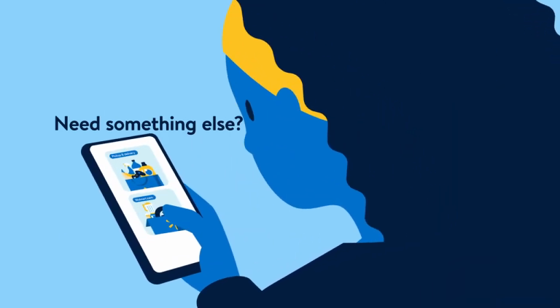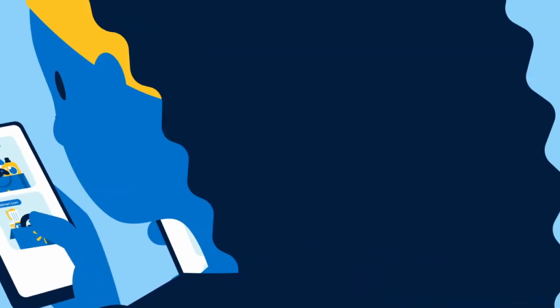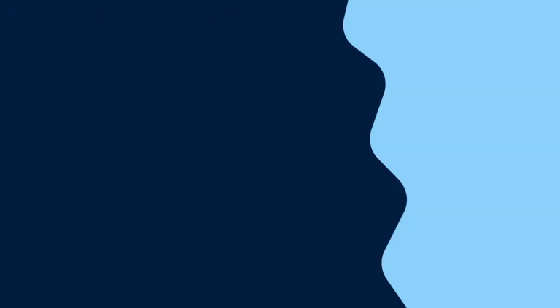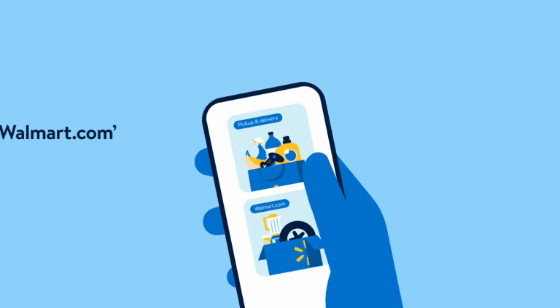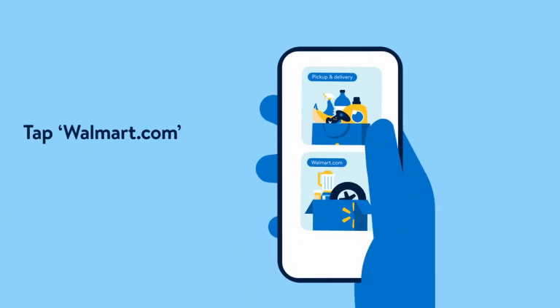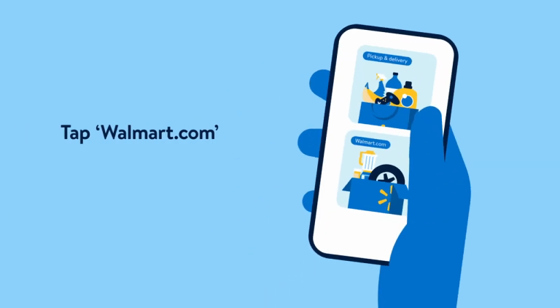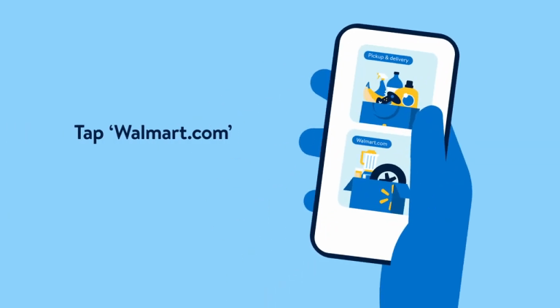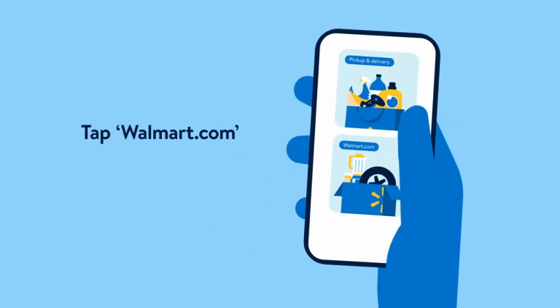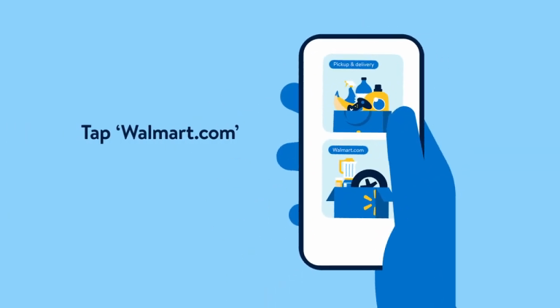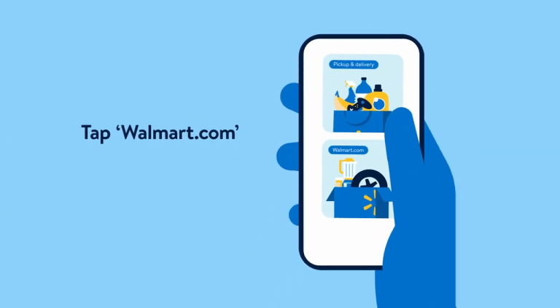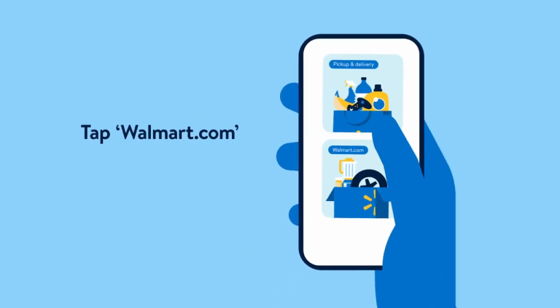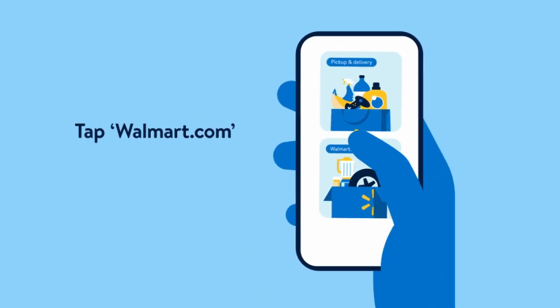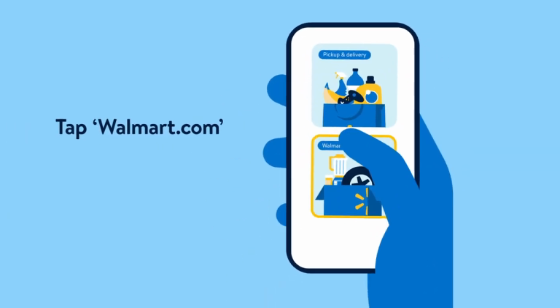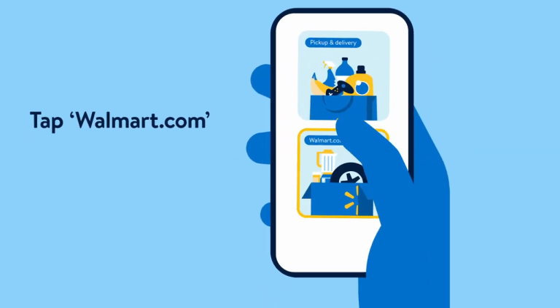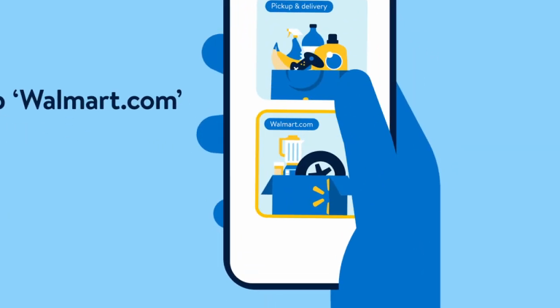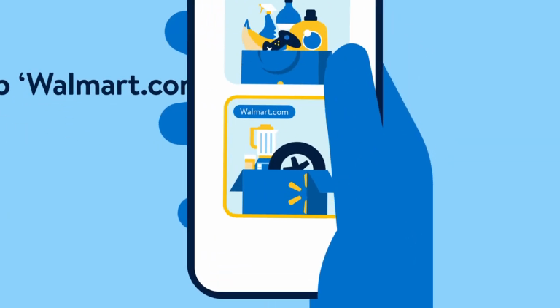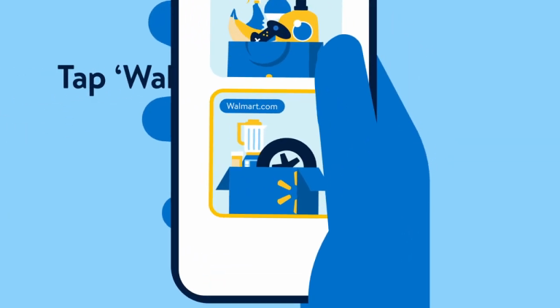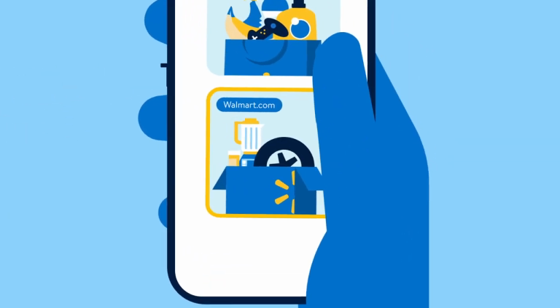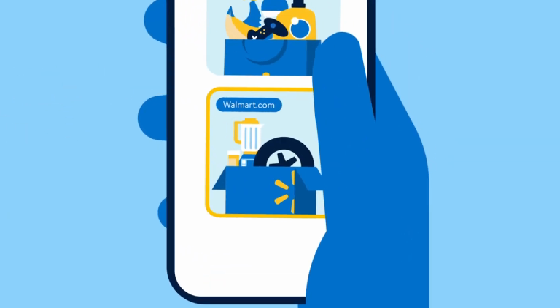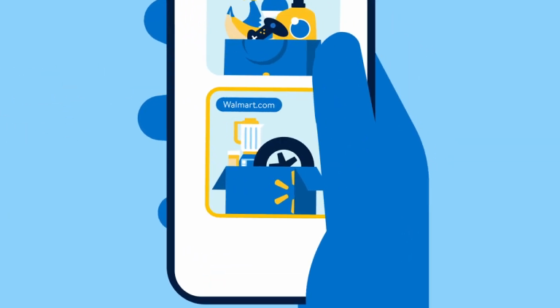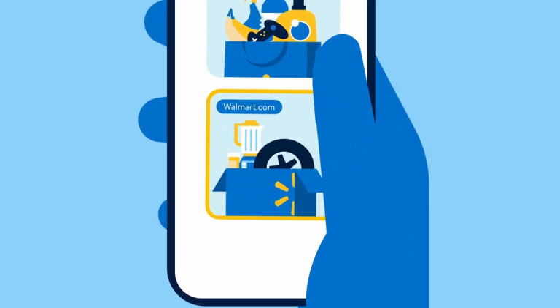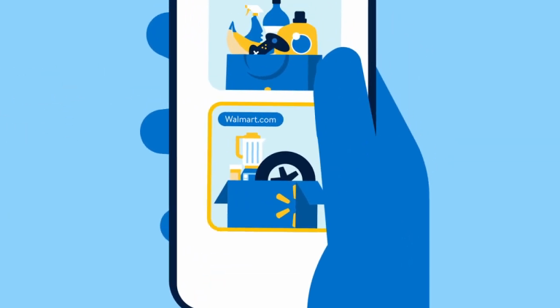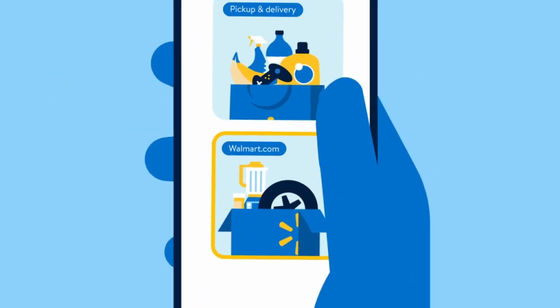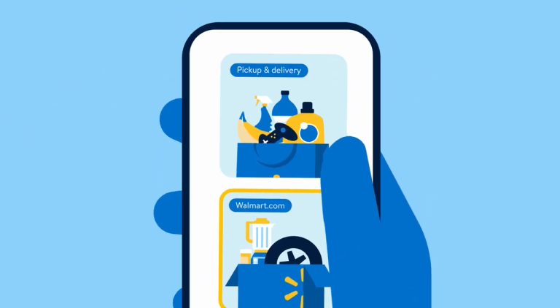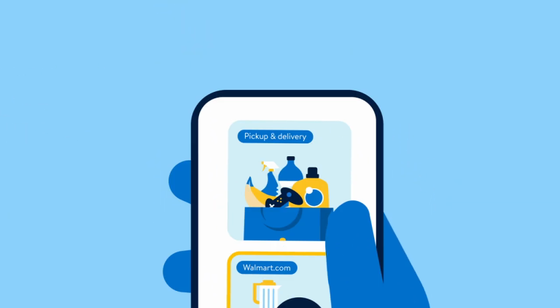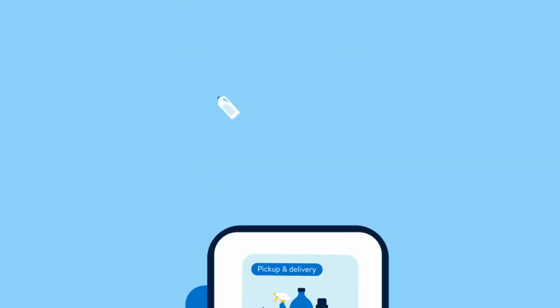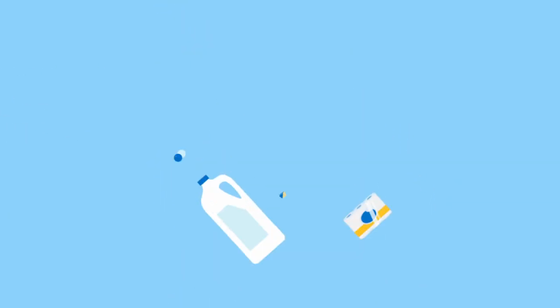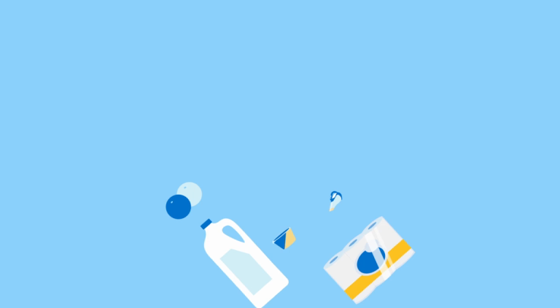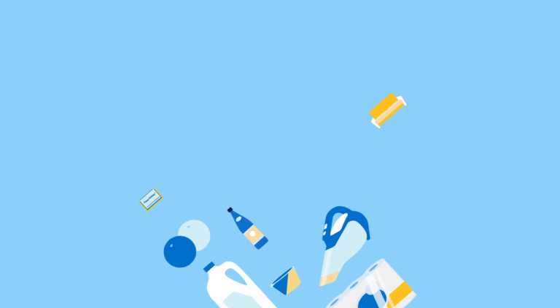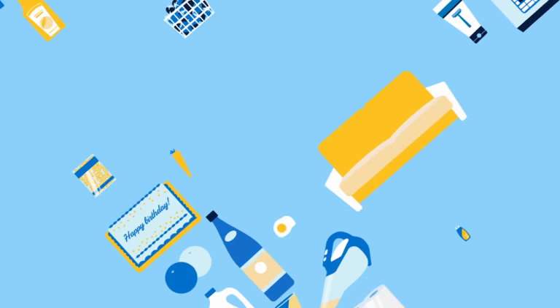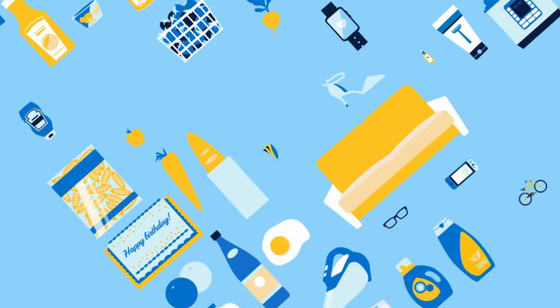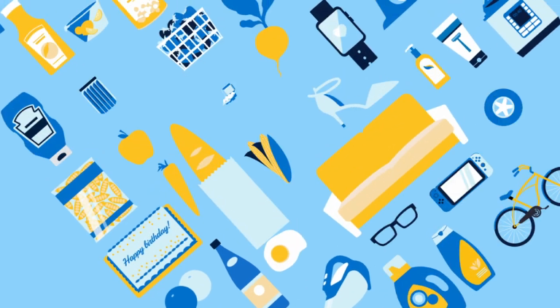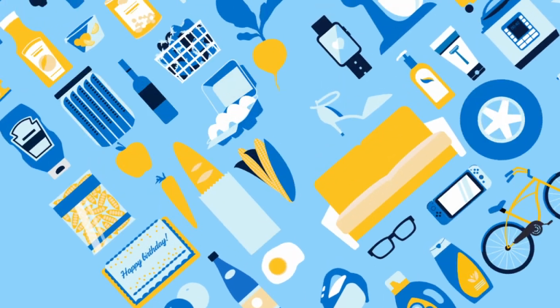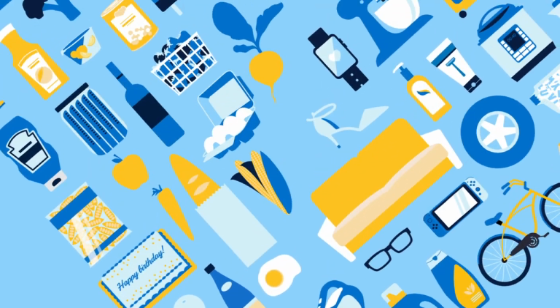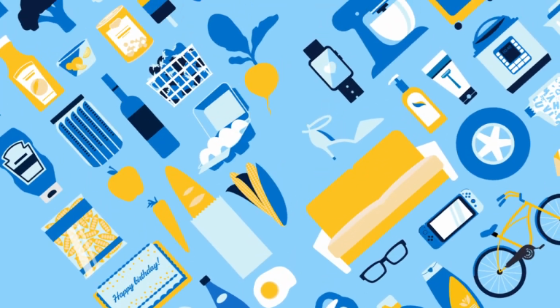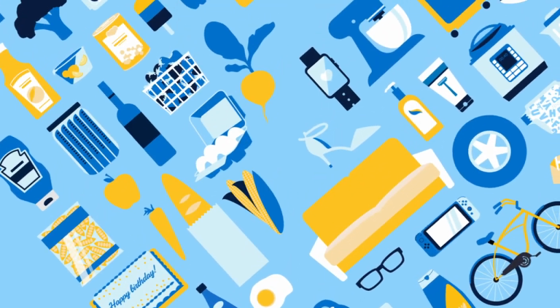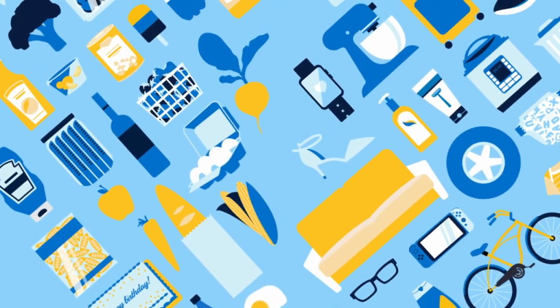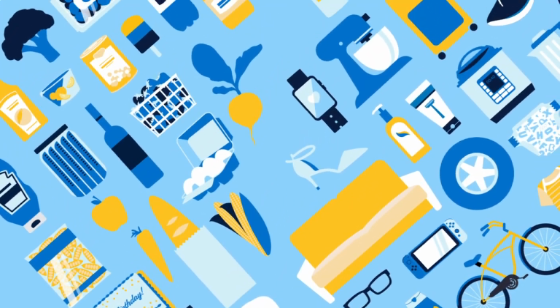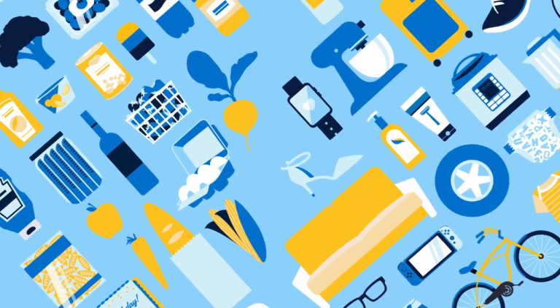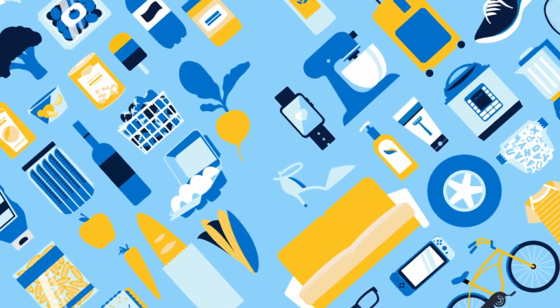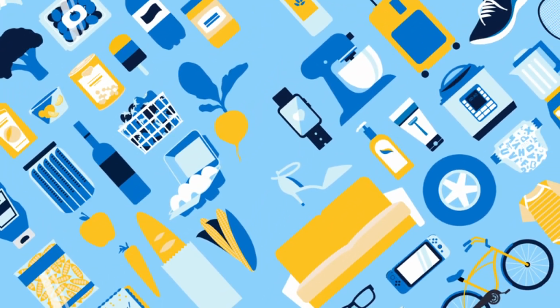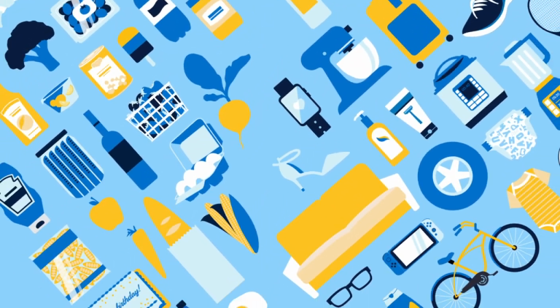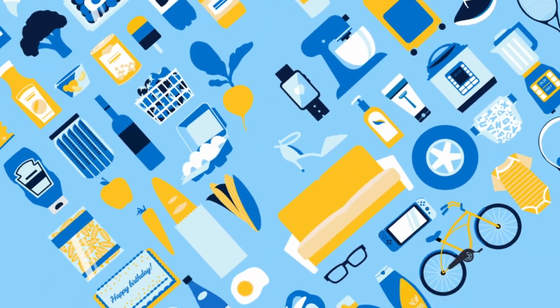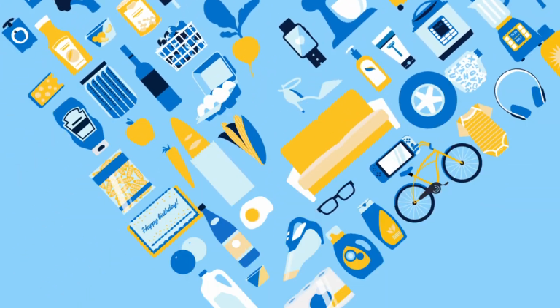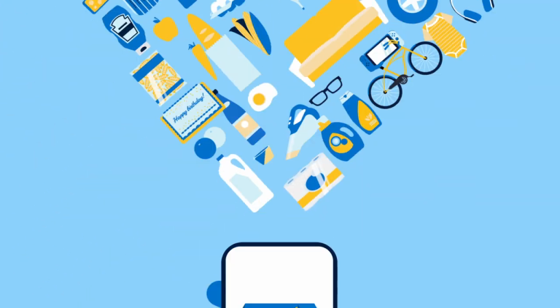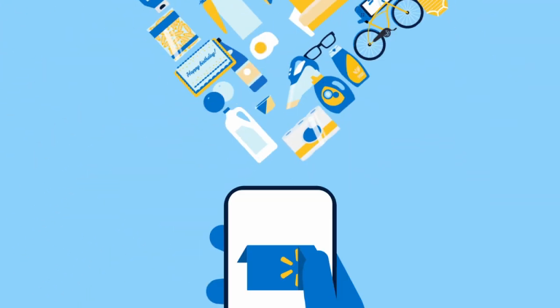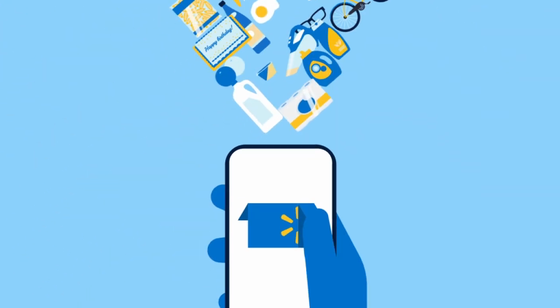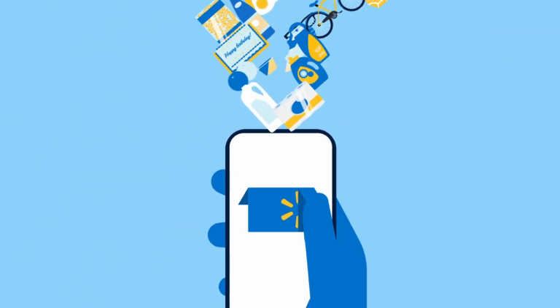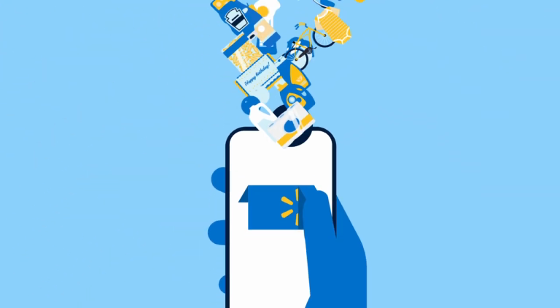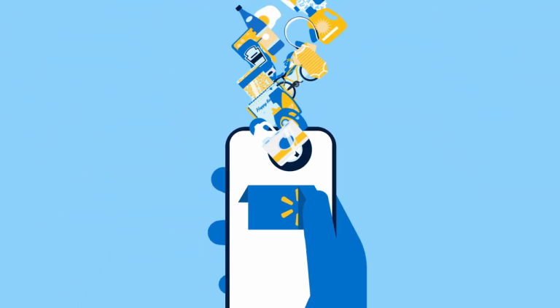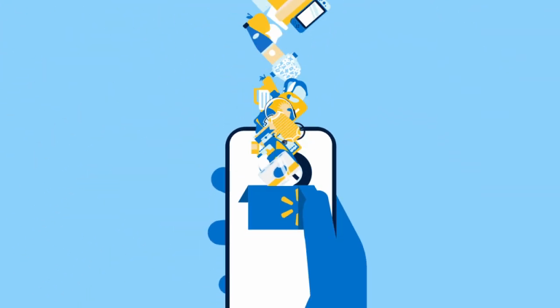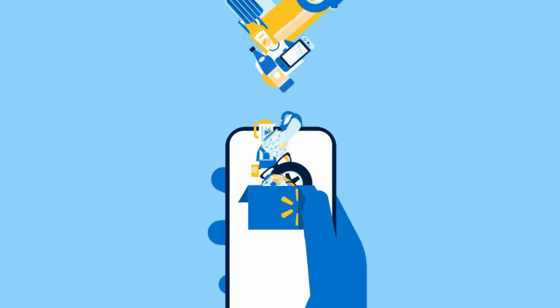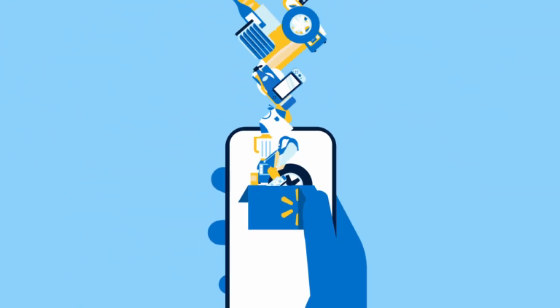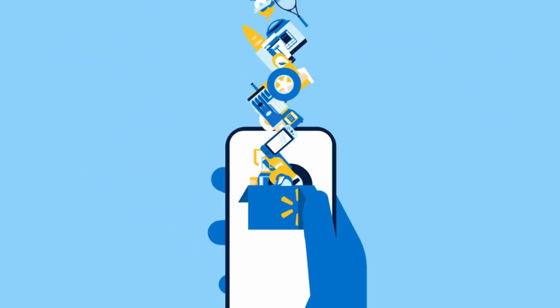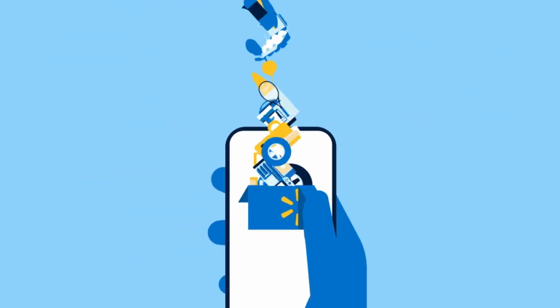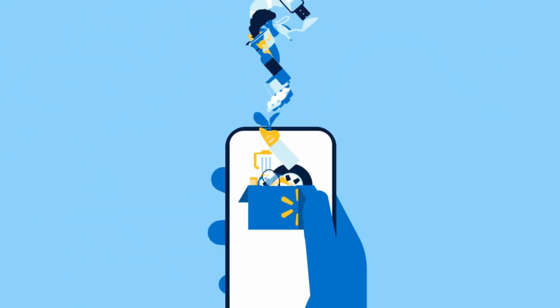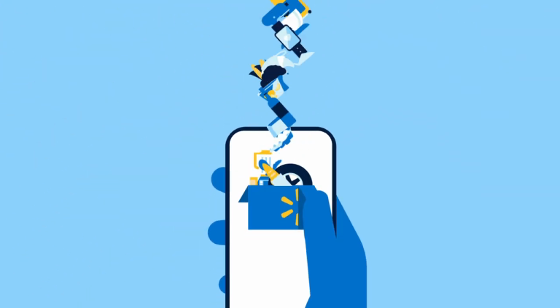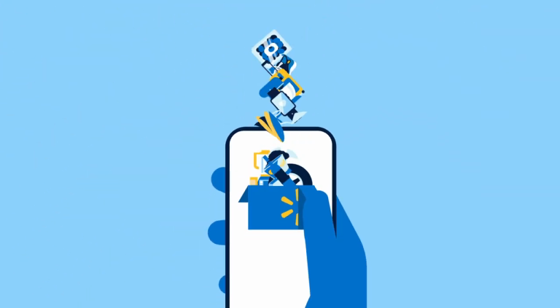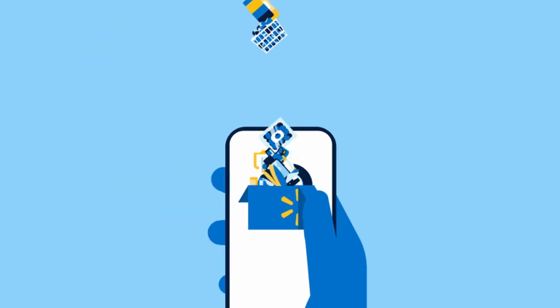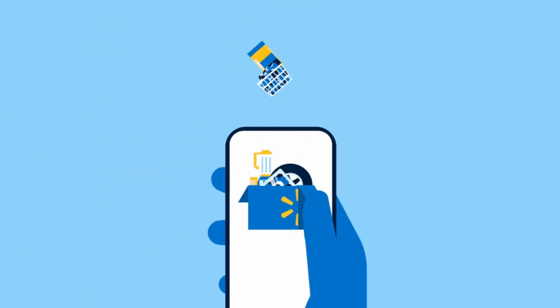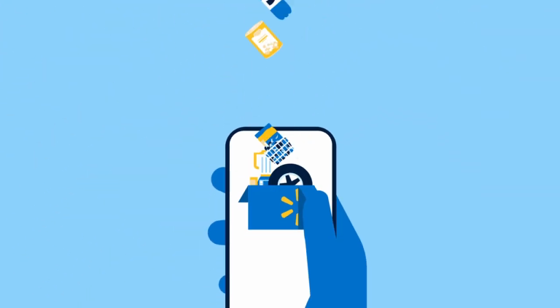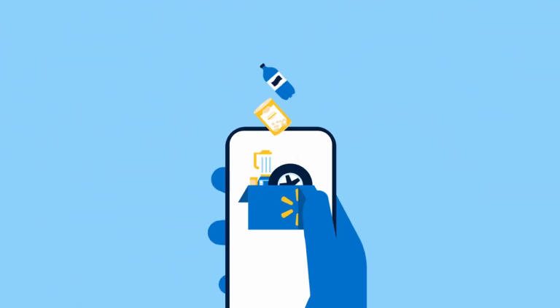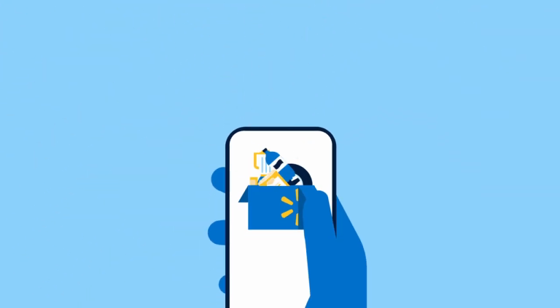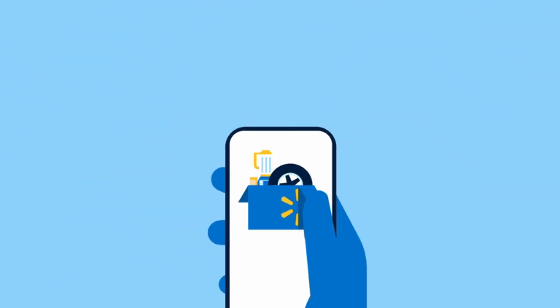Need something else? Tap Walmart.com, shop millions of other items, and get access to all of our services.